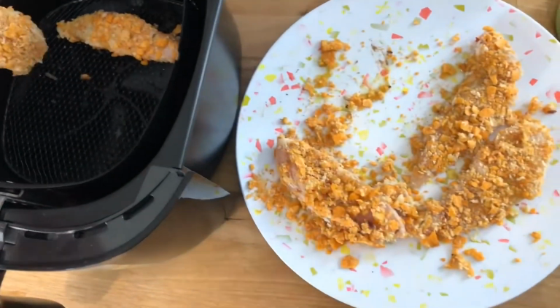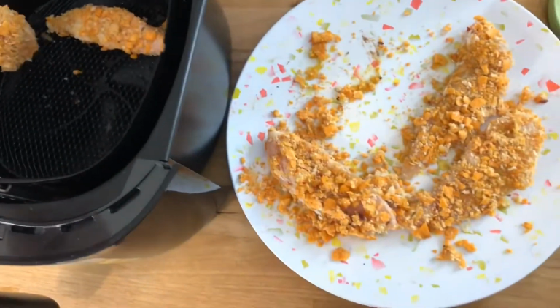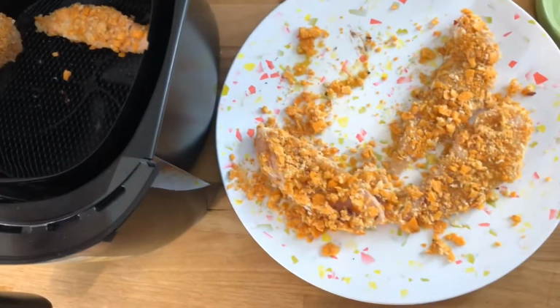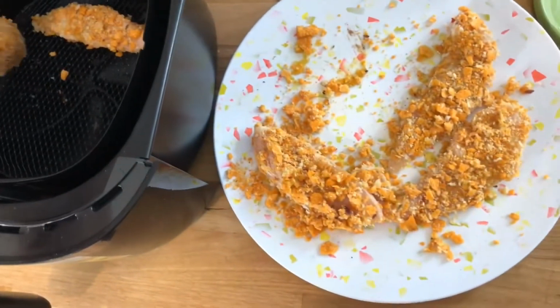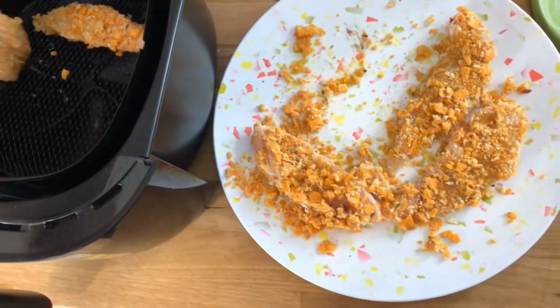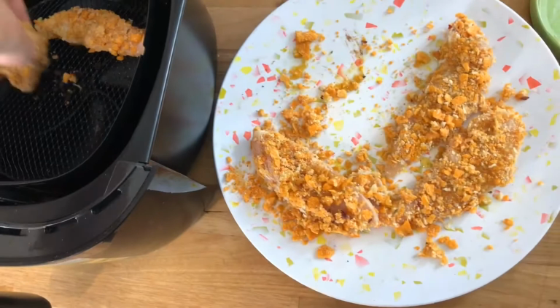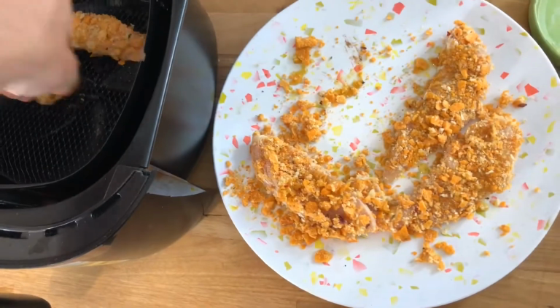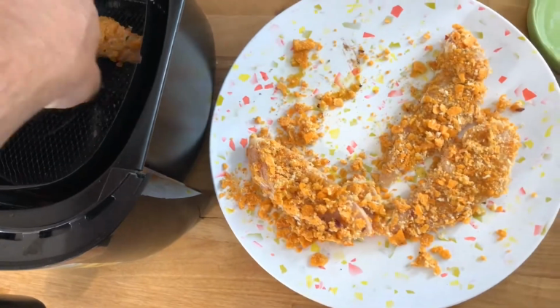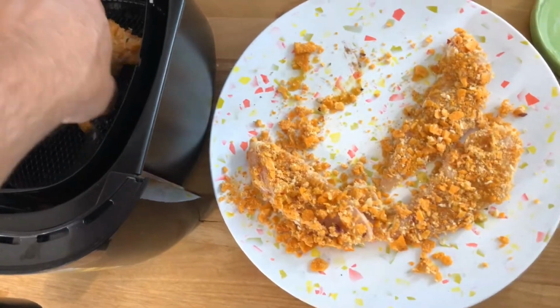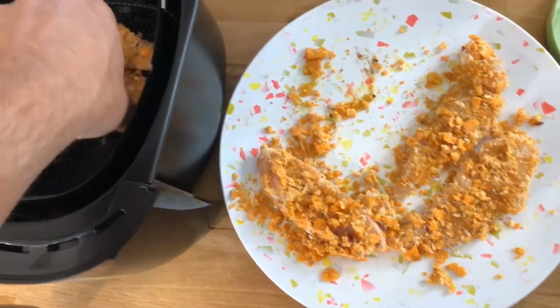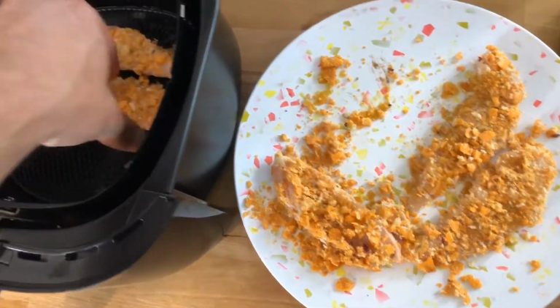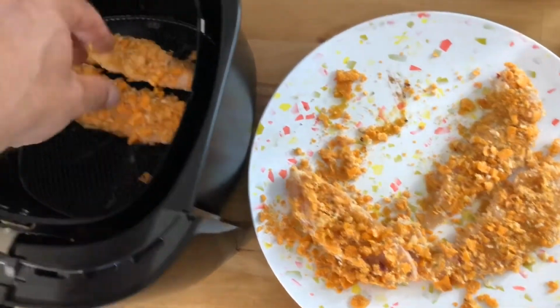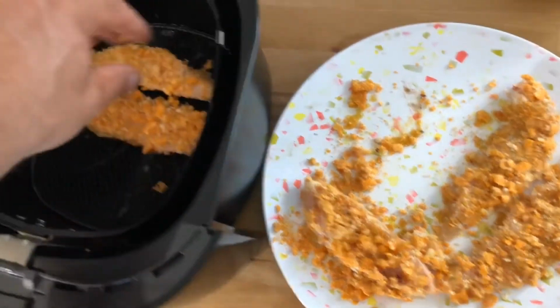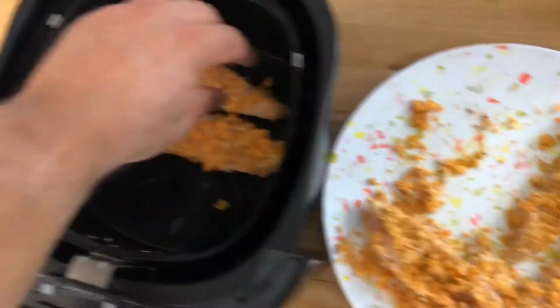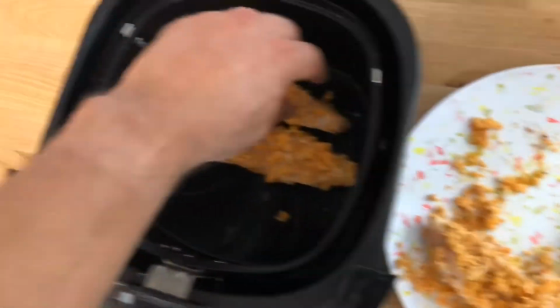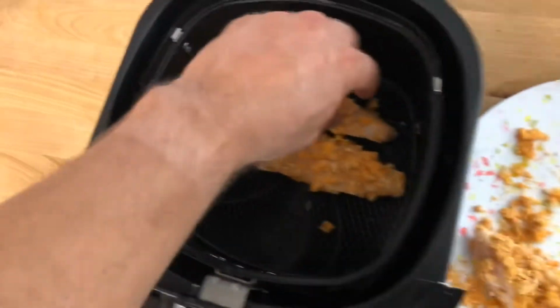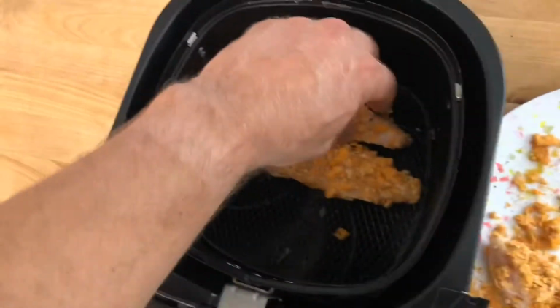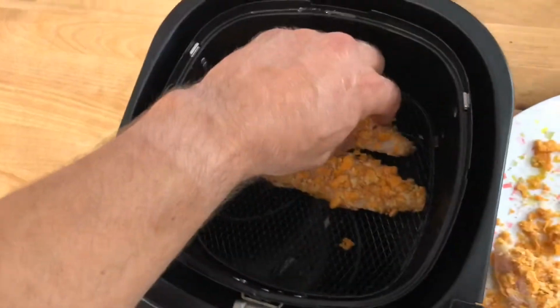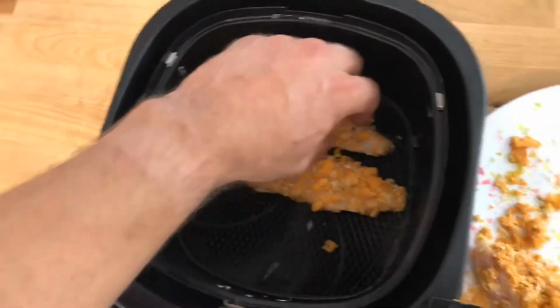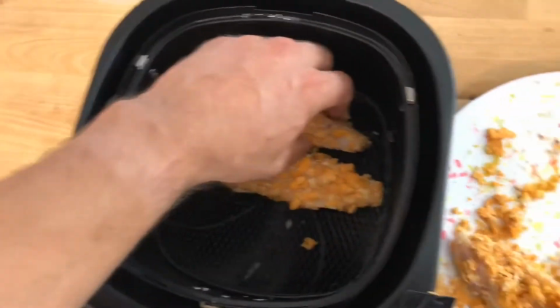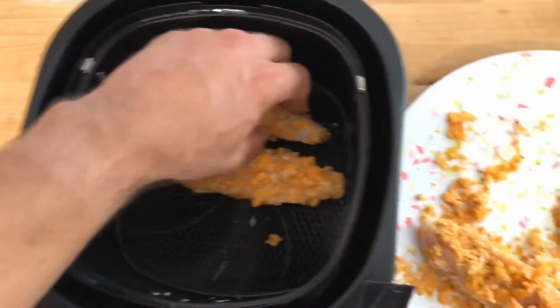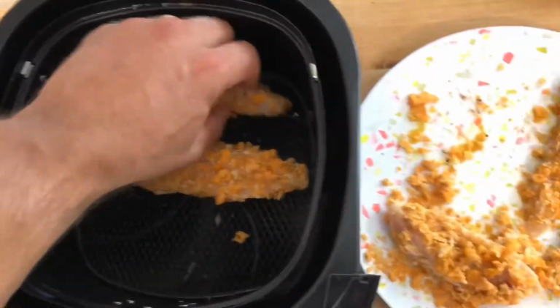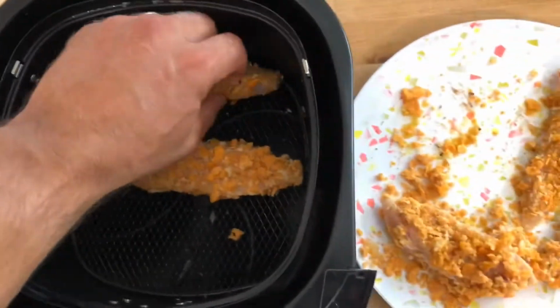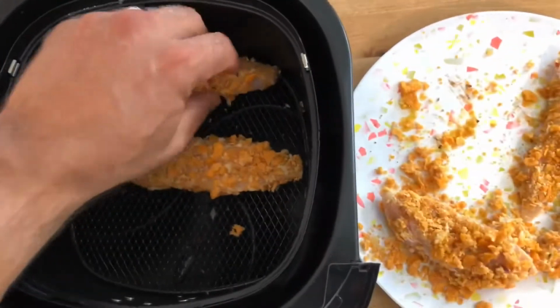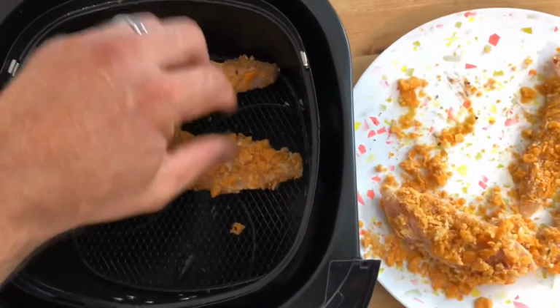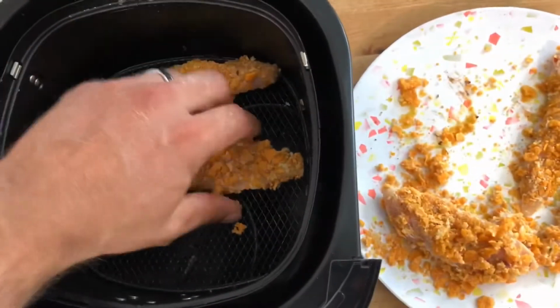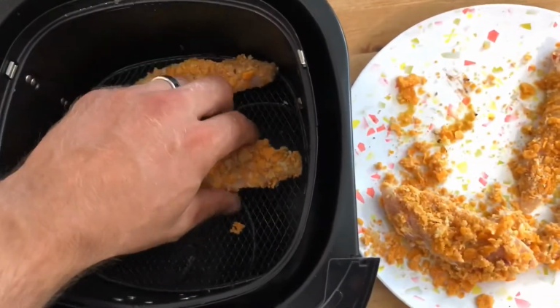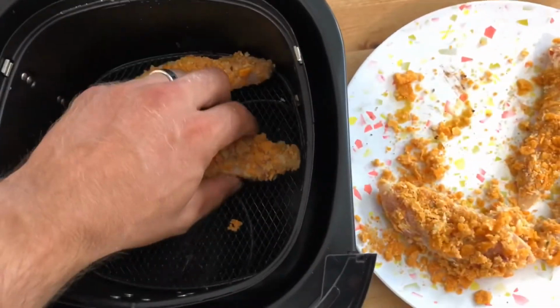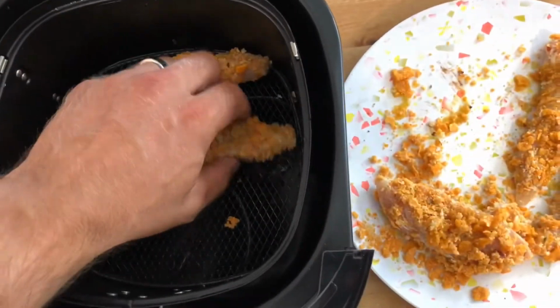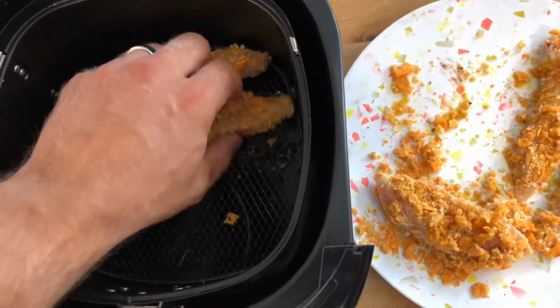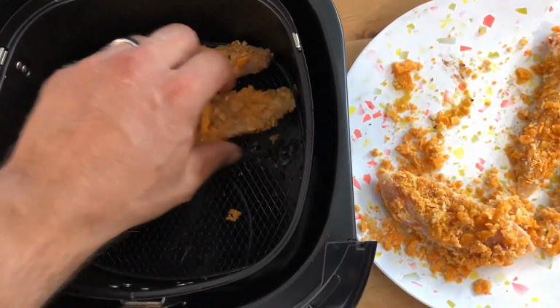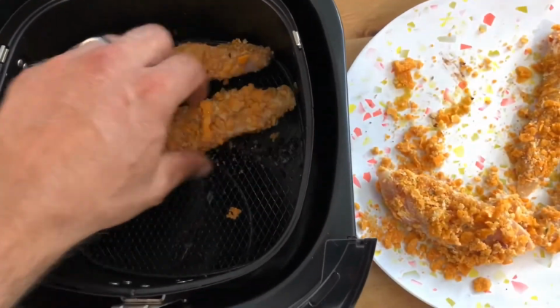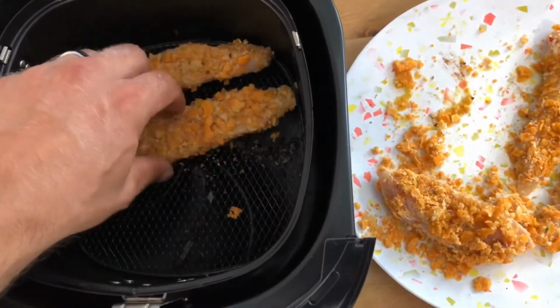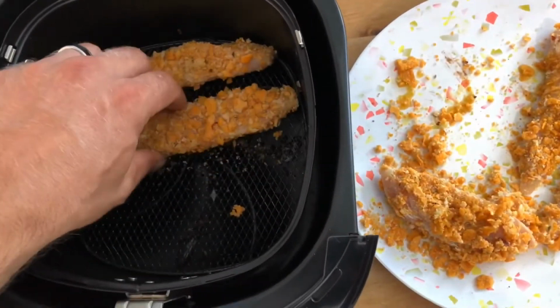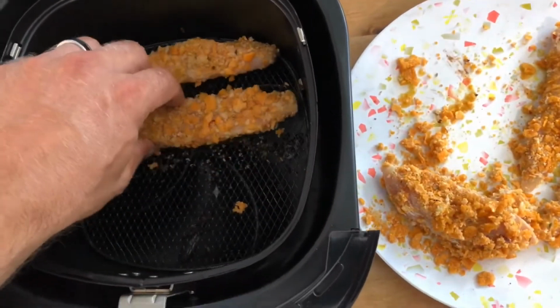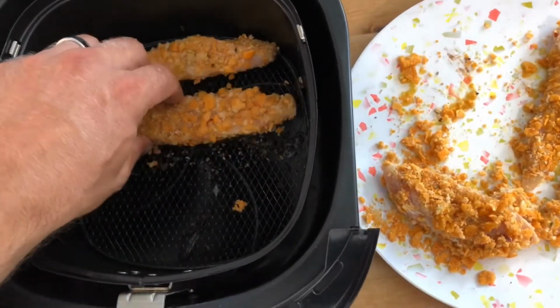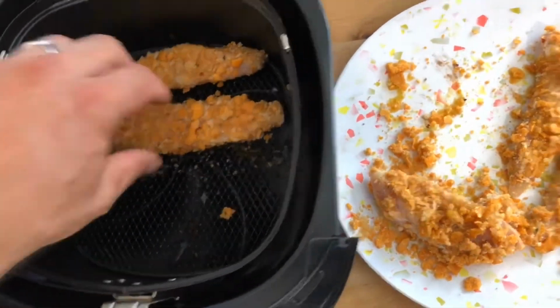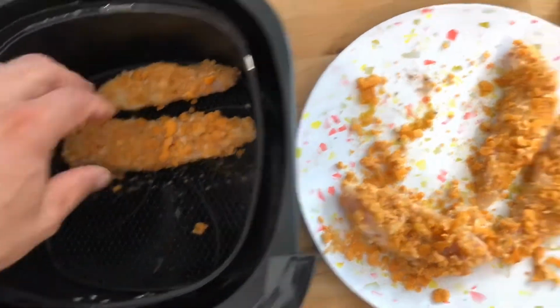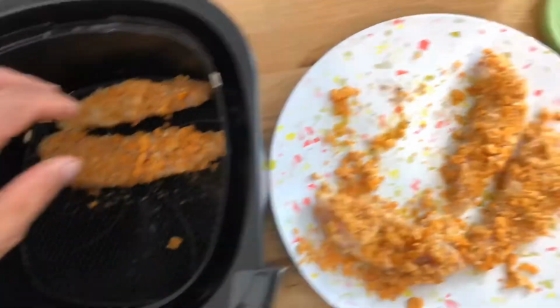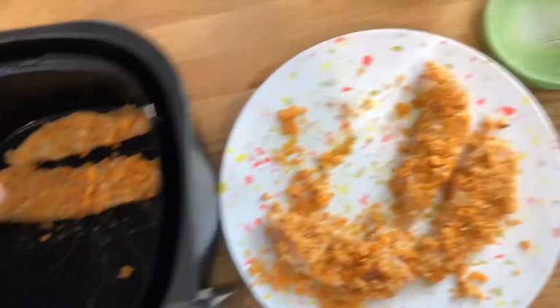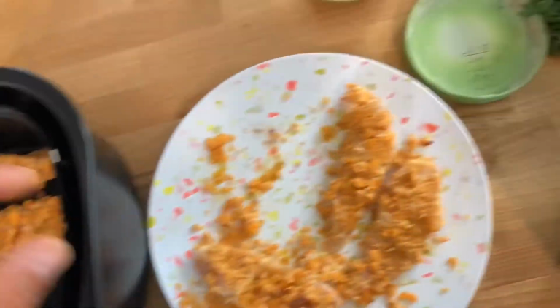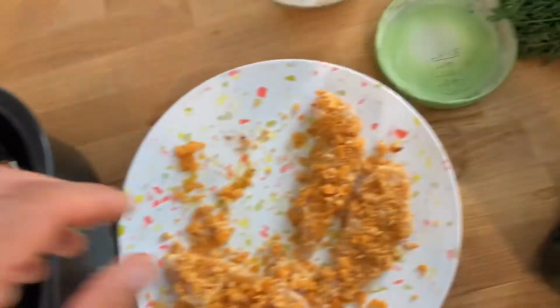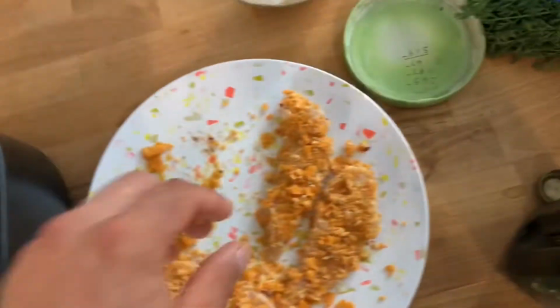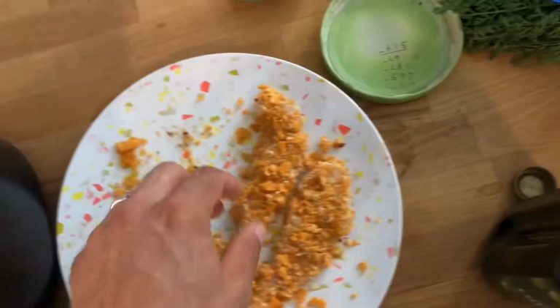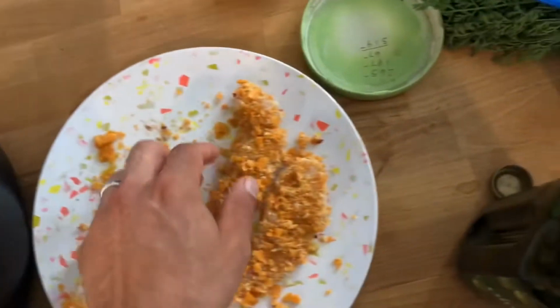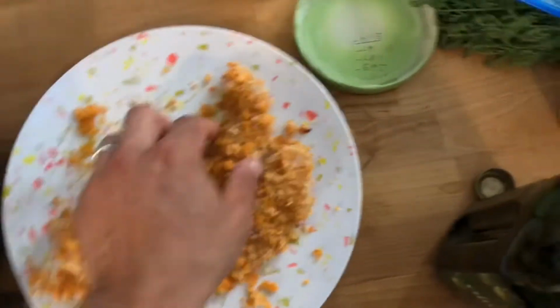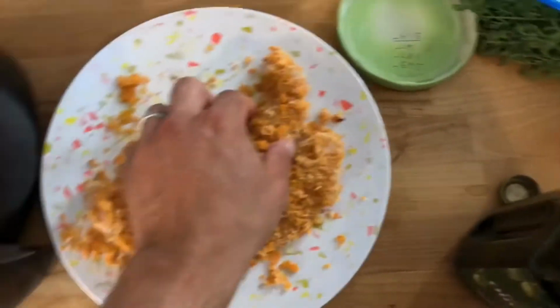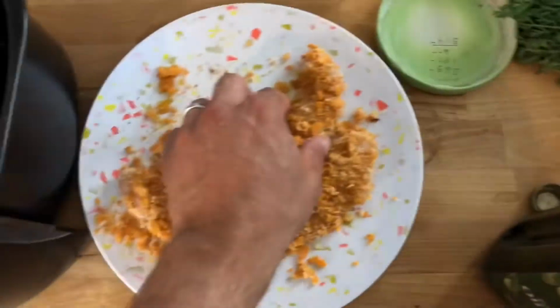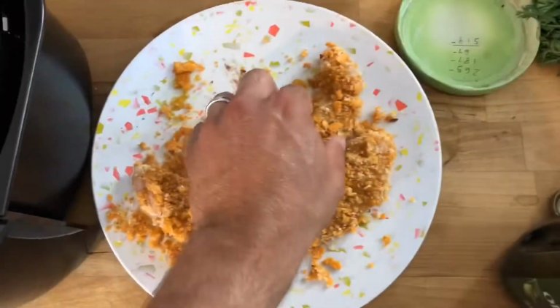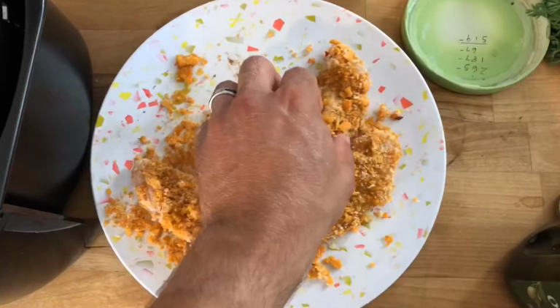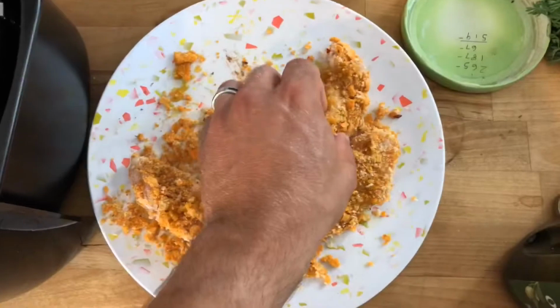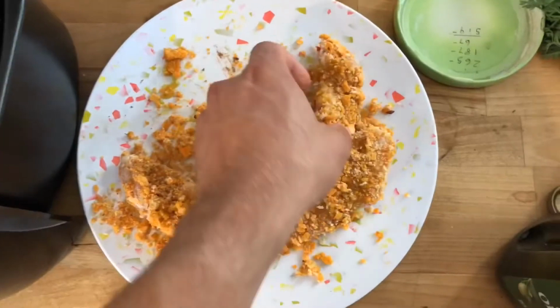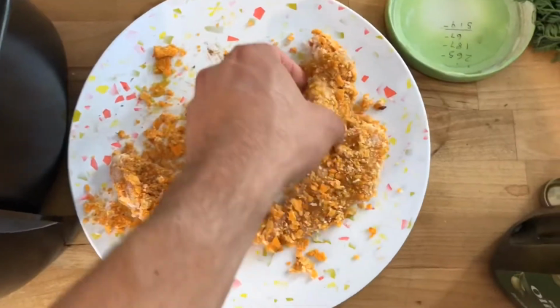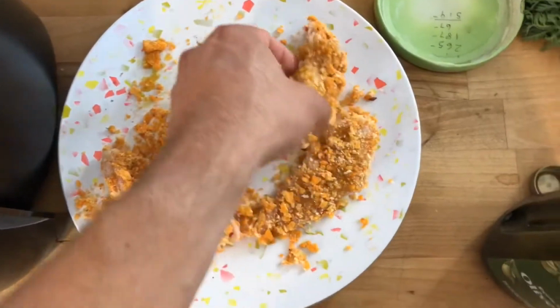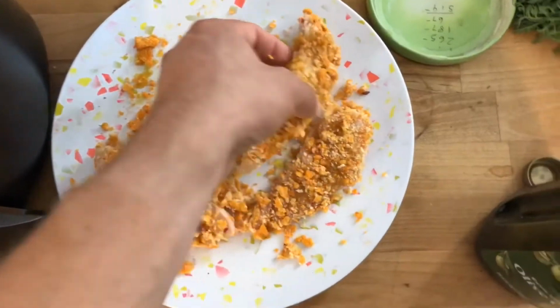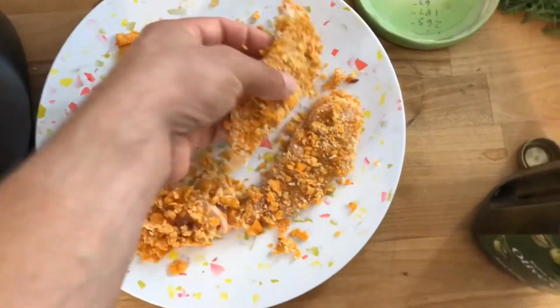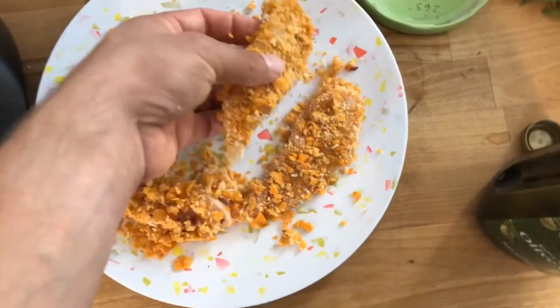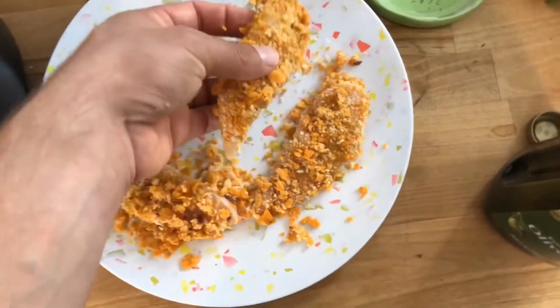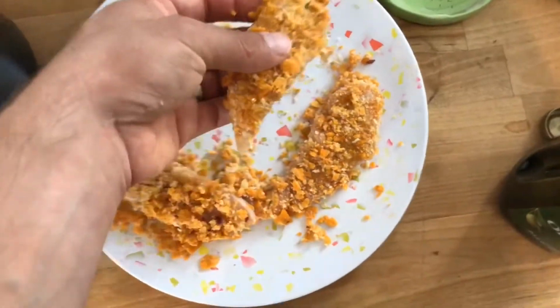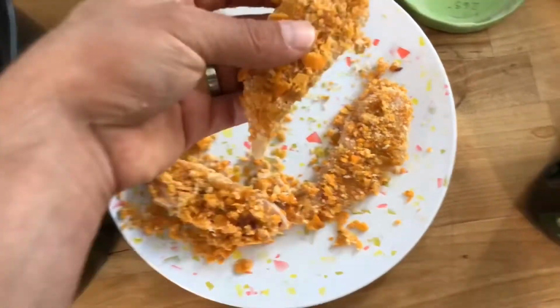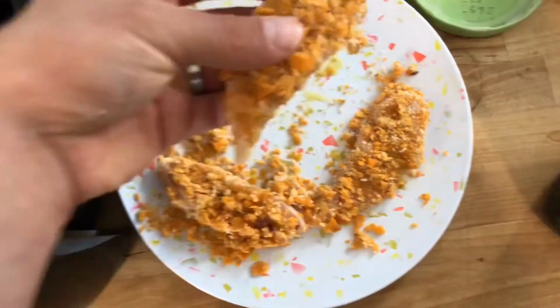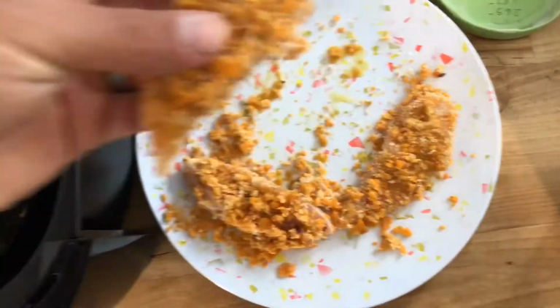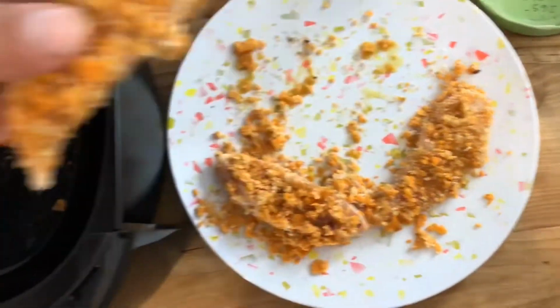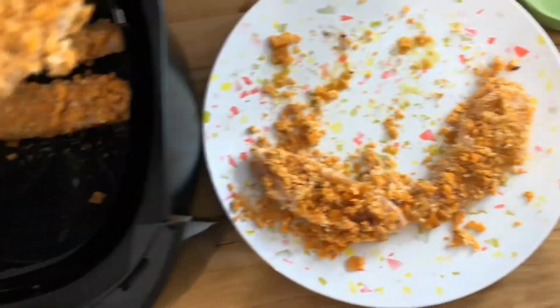Just the texture alone. Put them upside down.